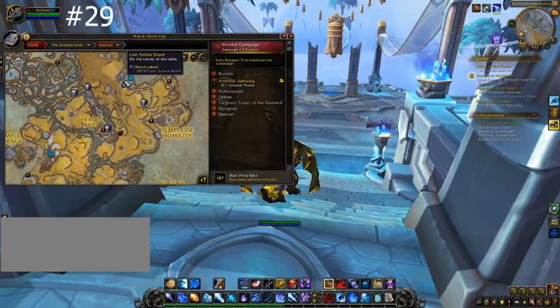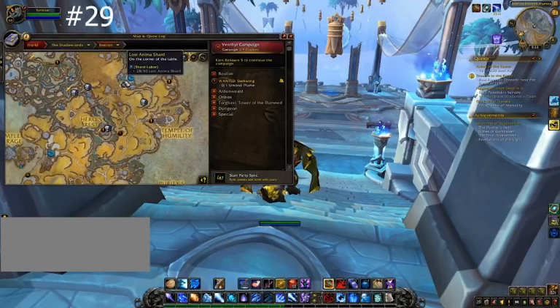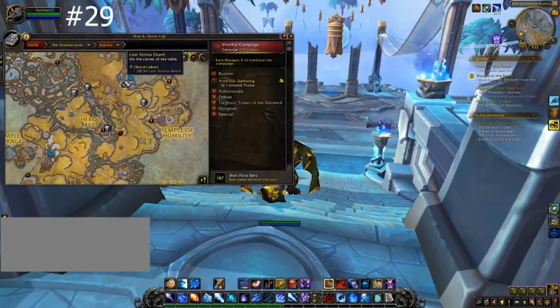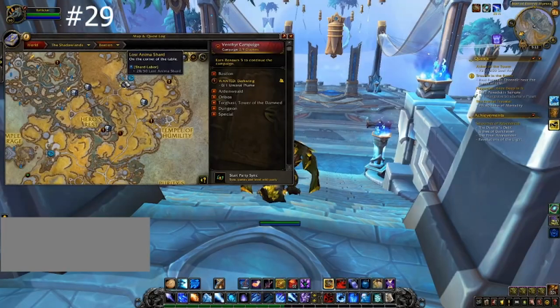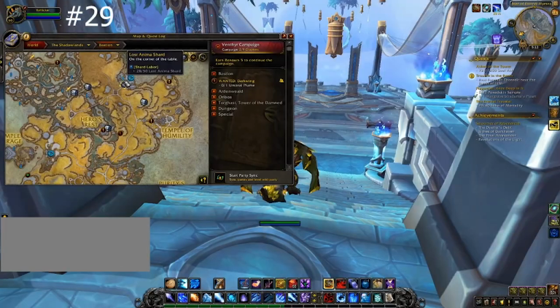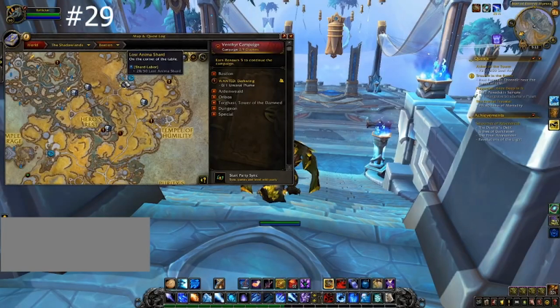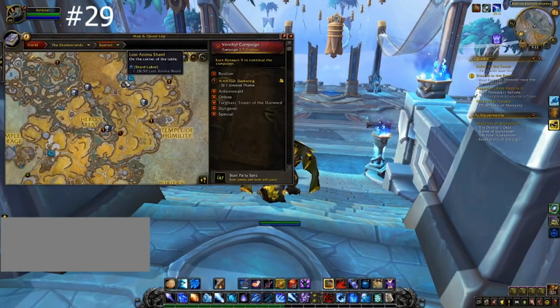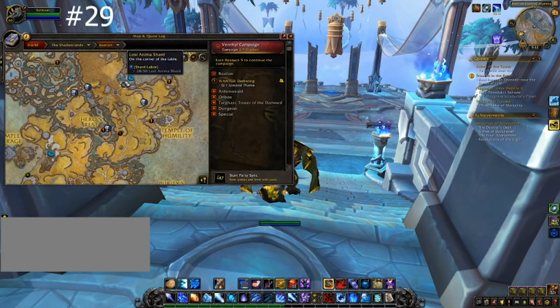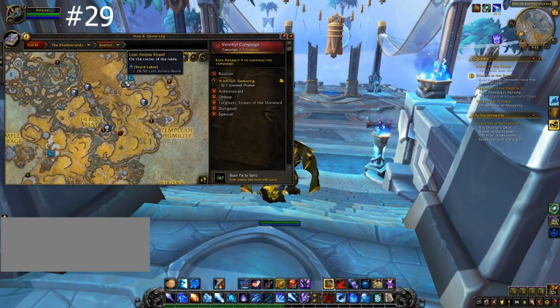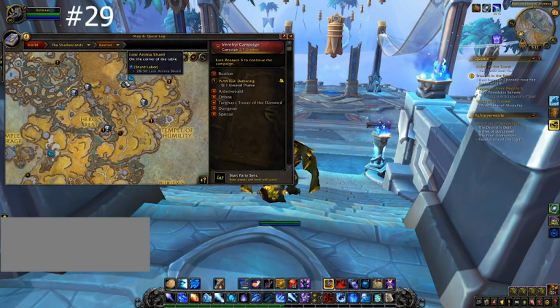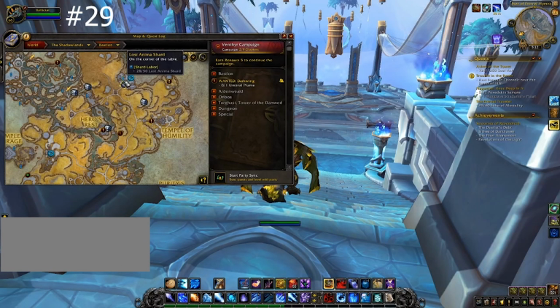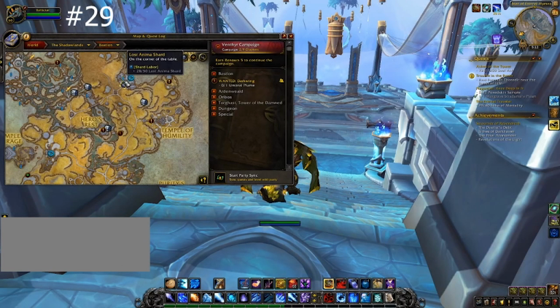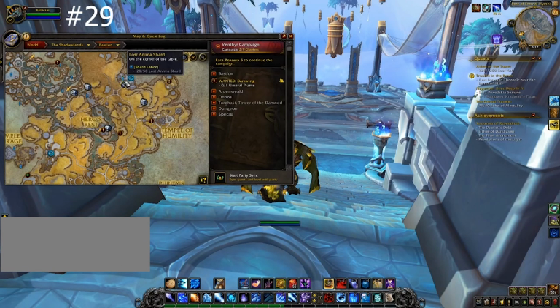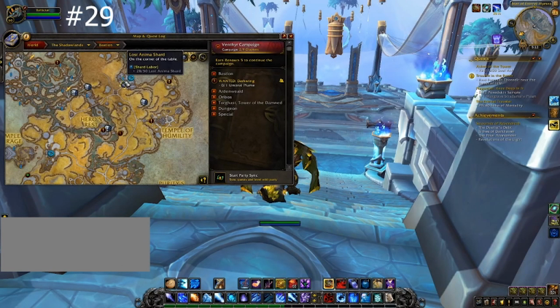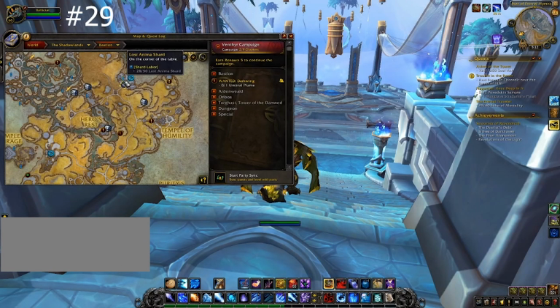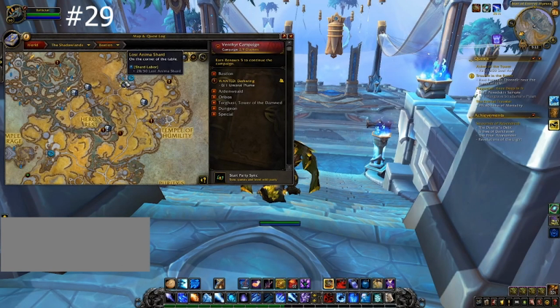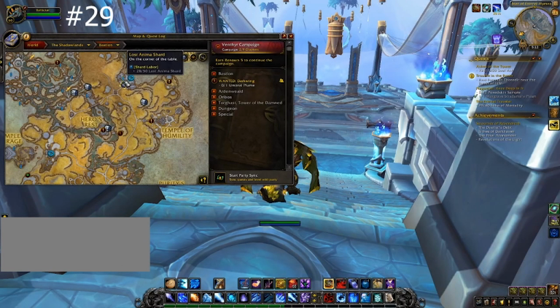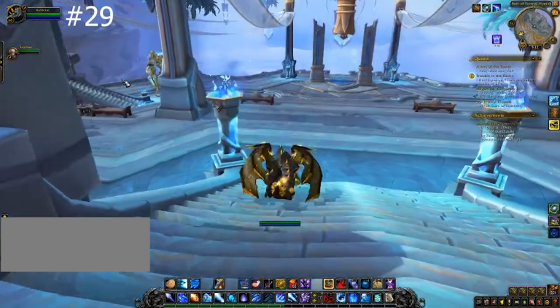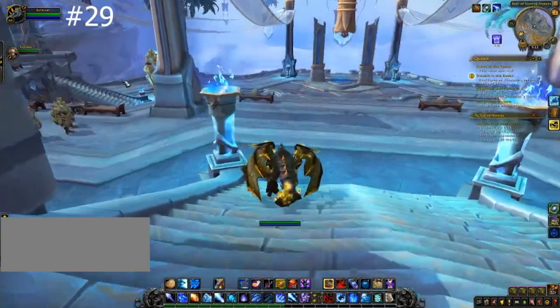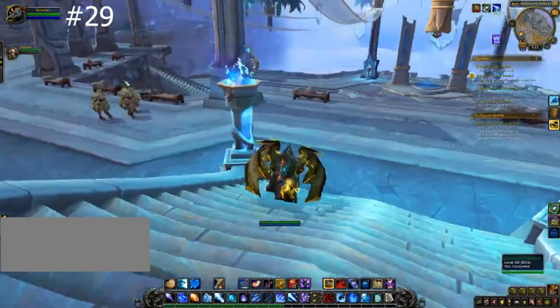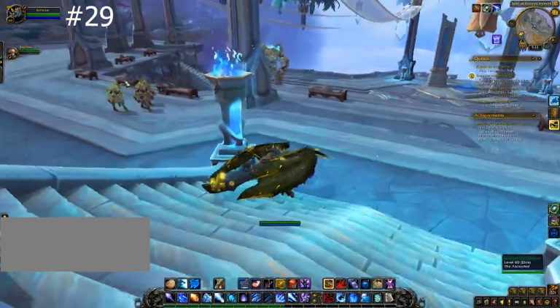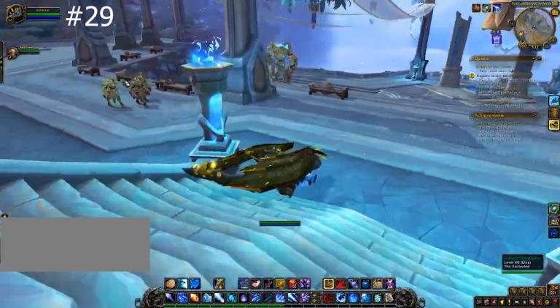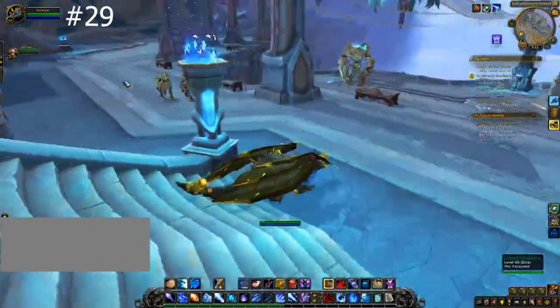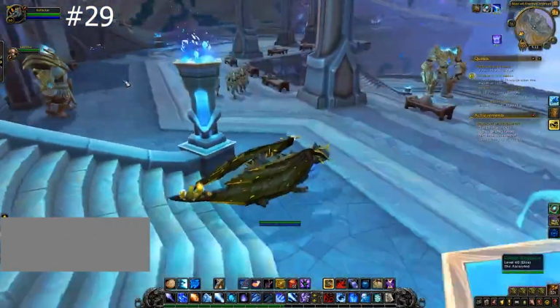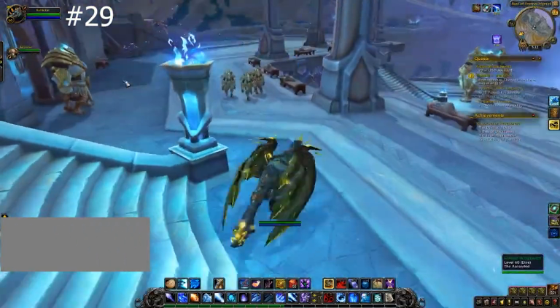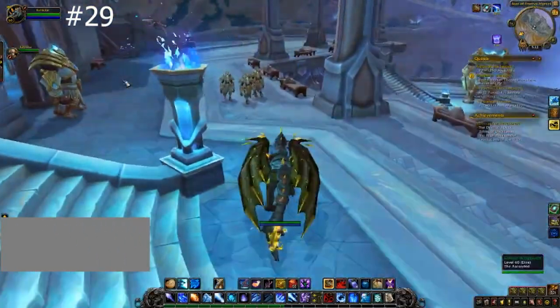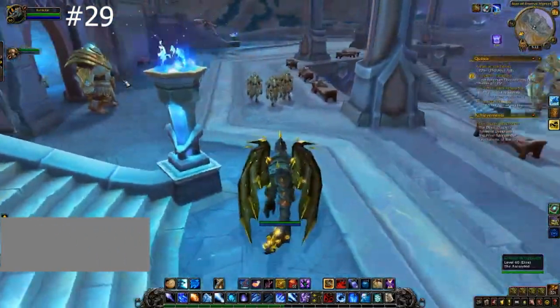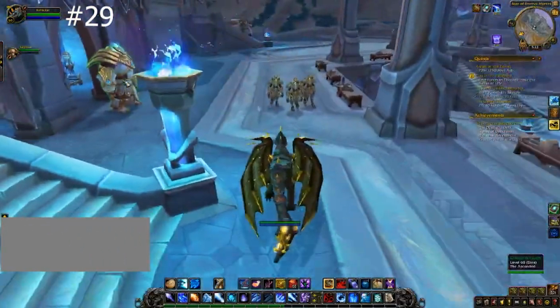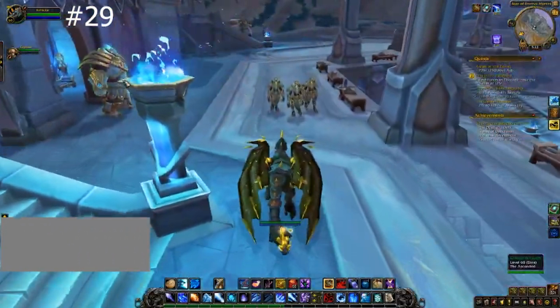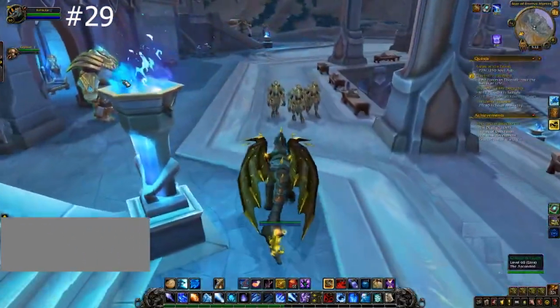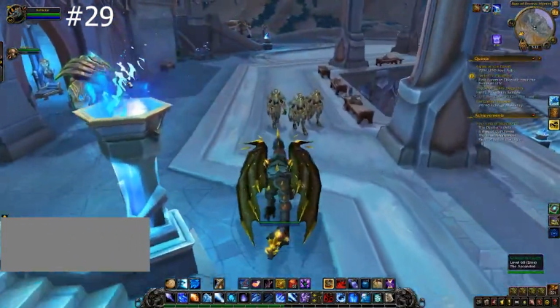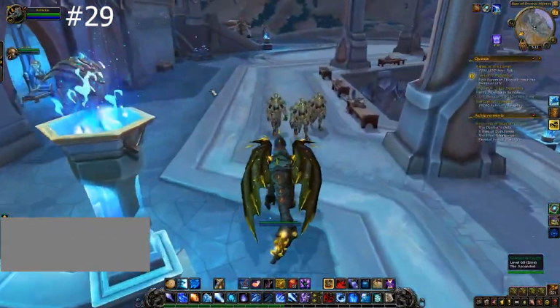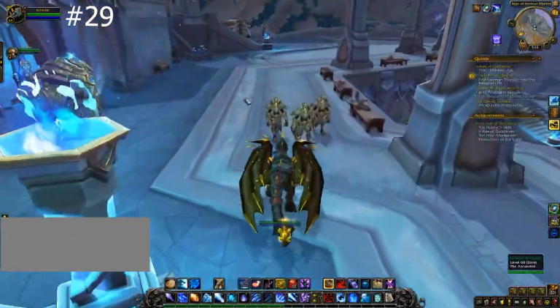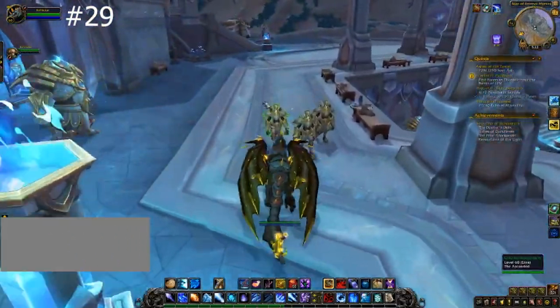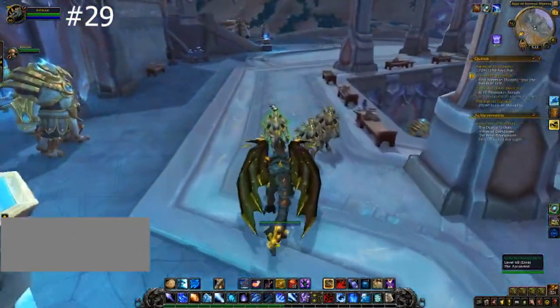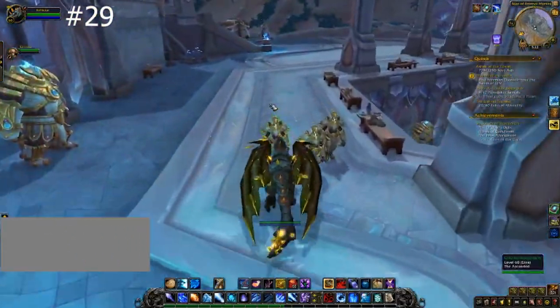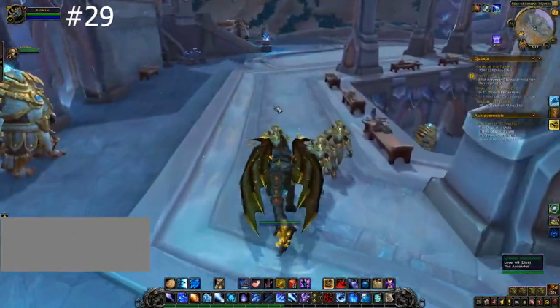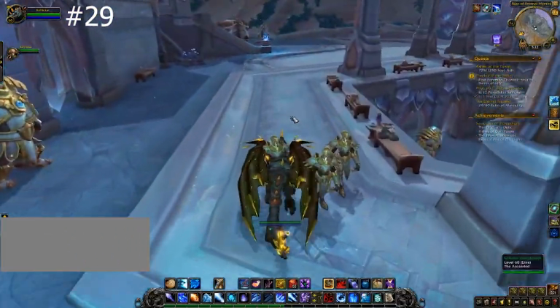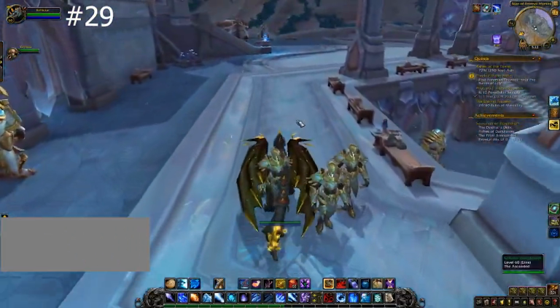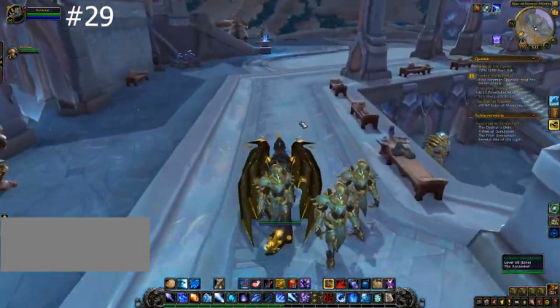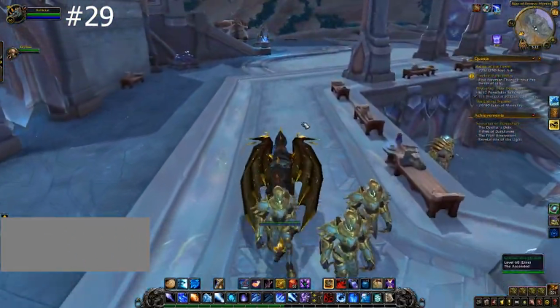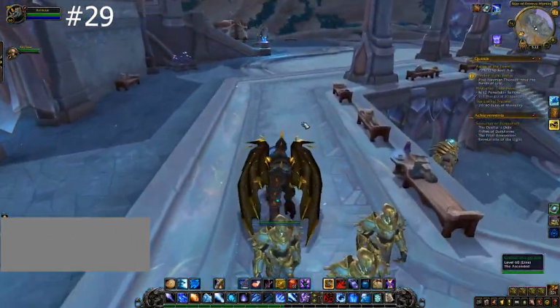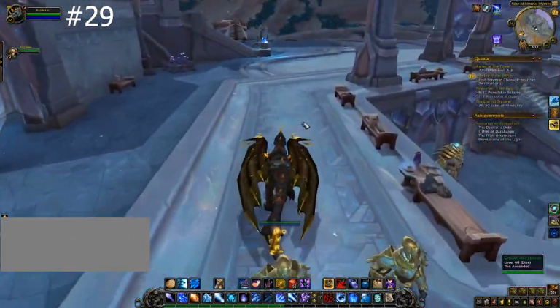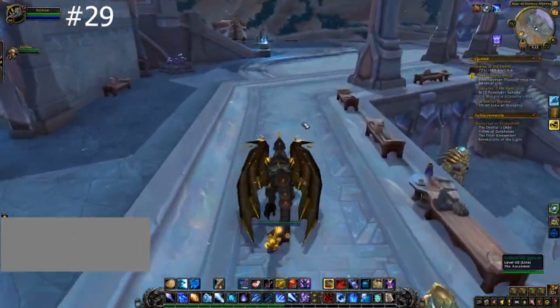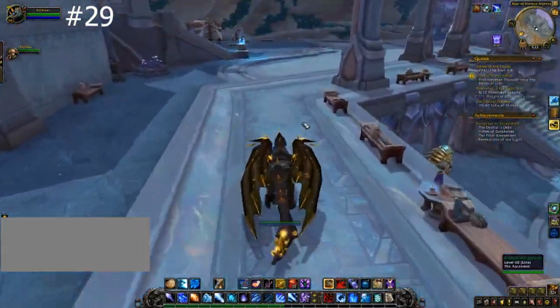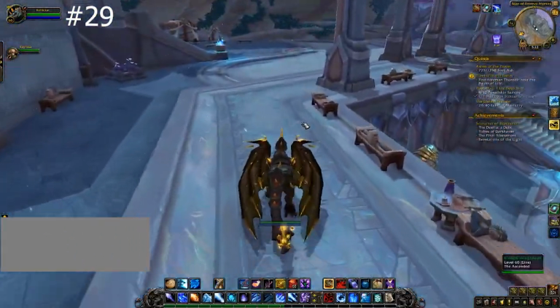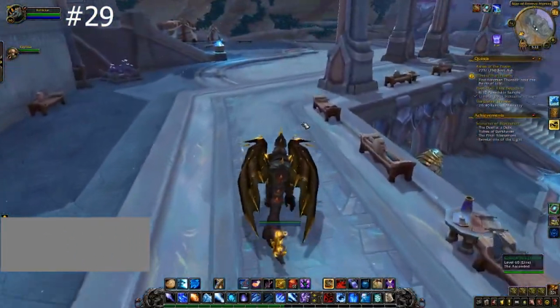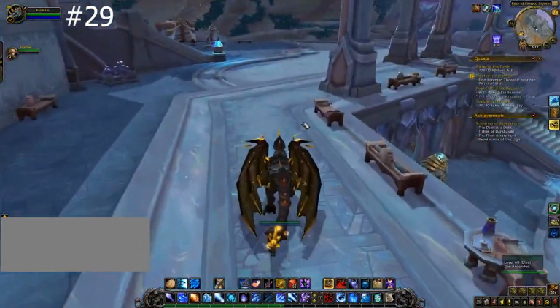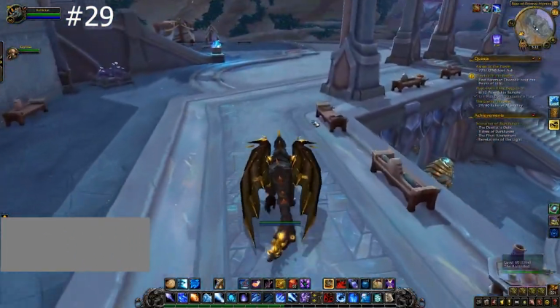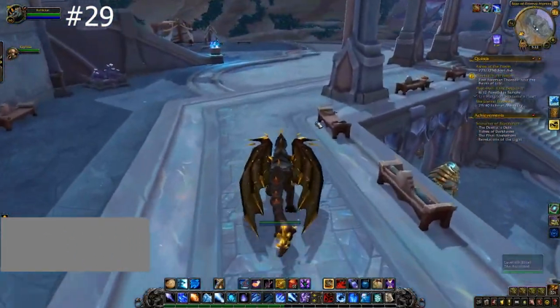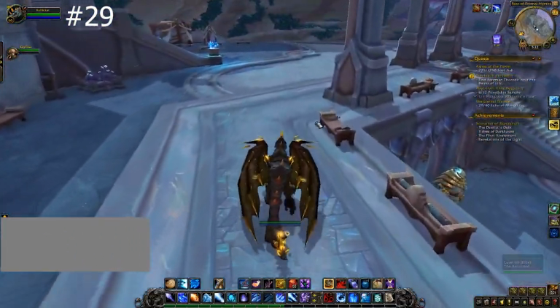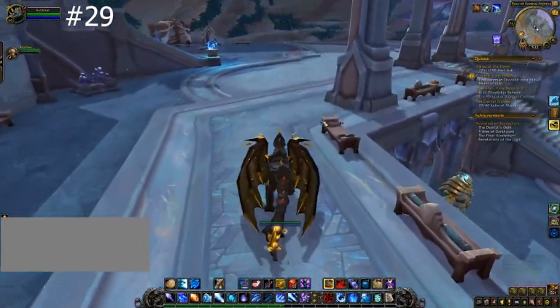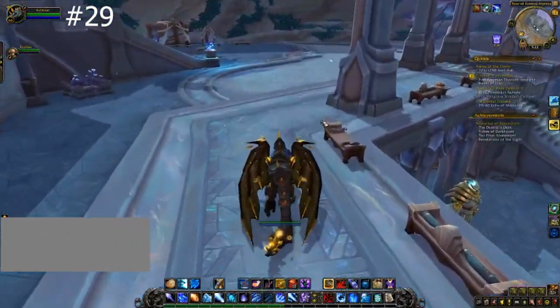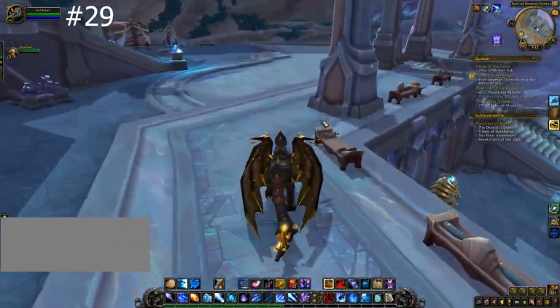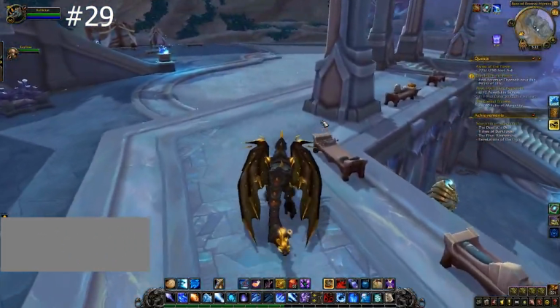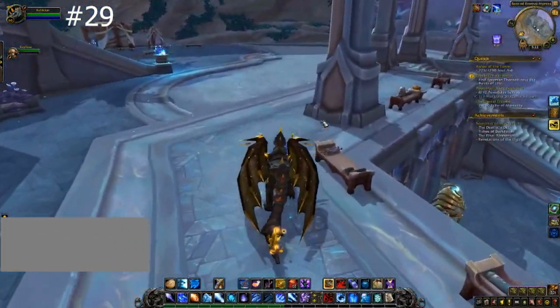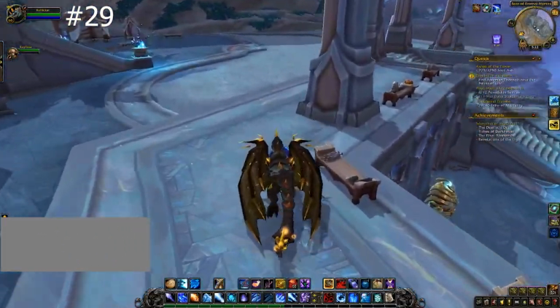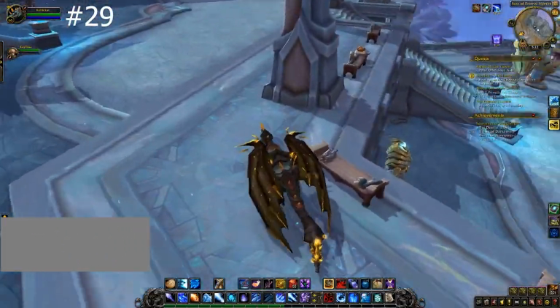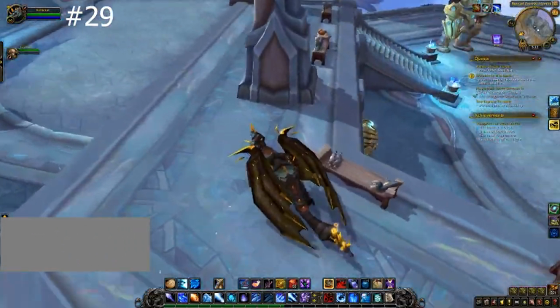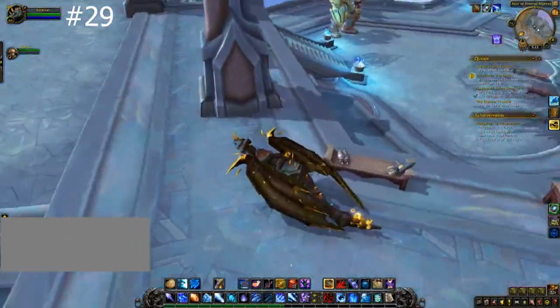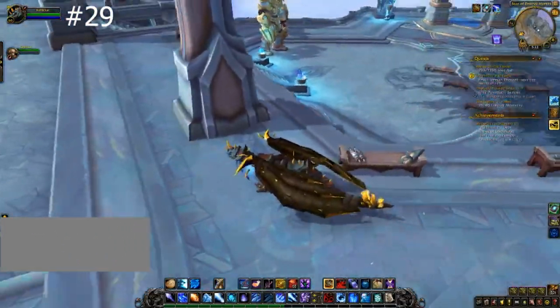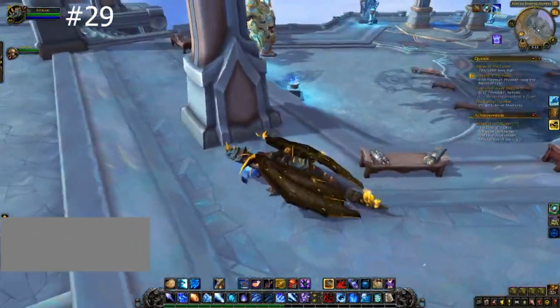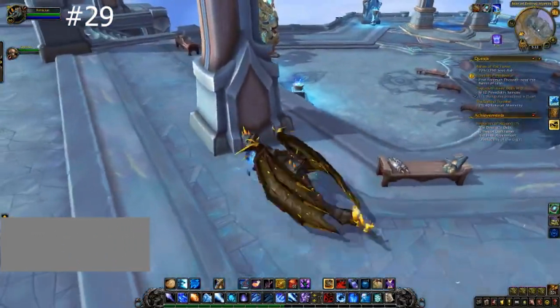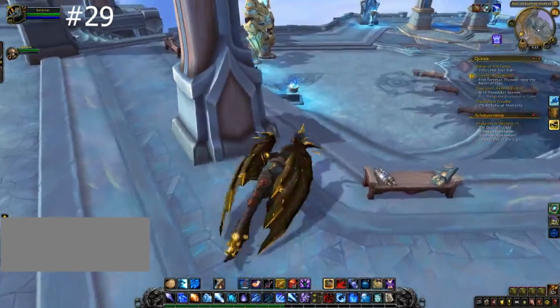Around the Spires of Ascension portal, you will find the next gem on the dinner table in one of these little rooms.